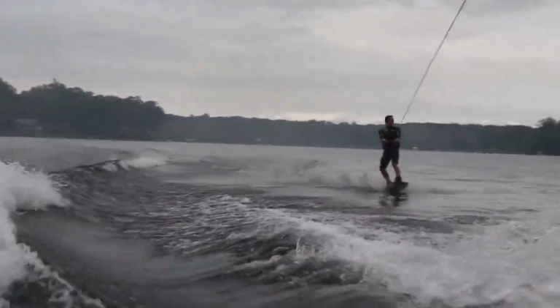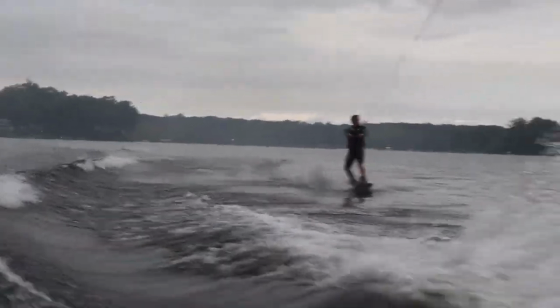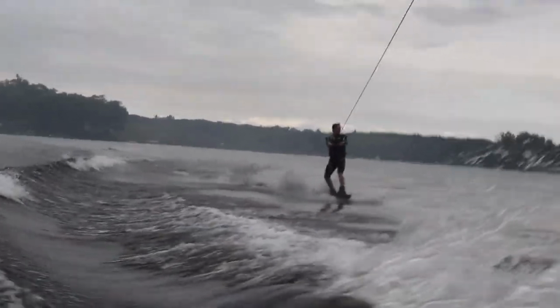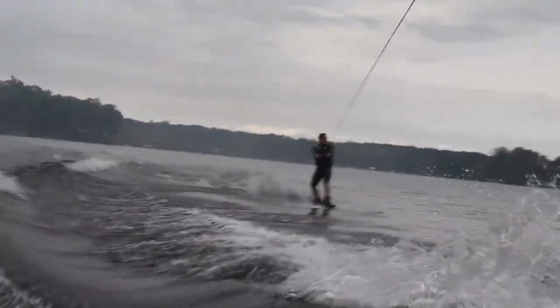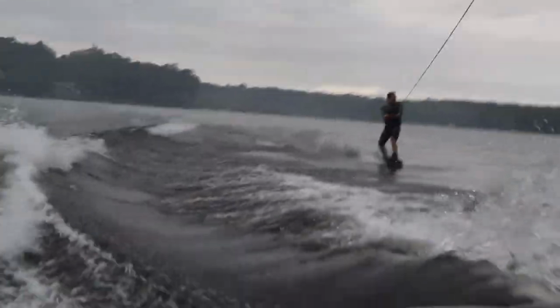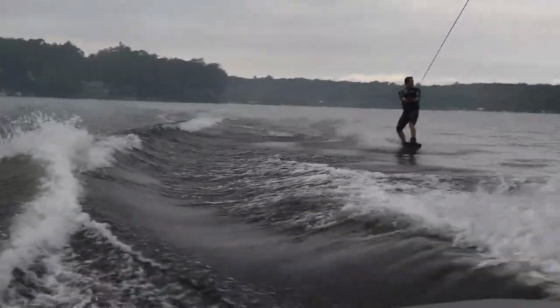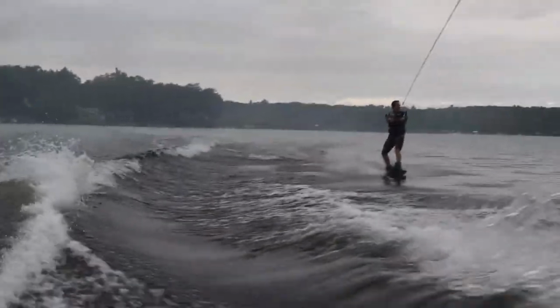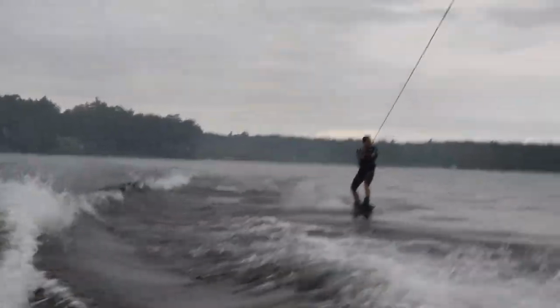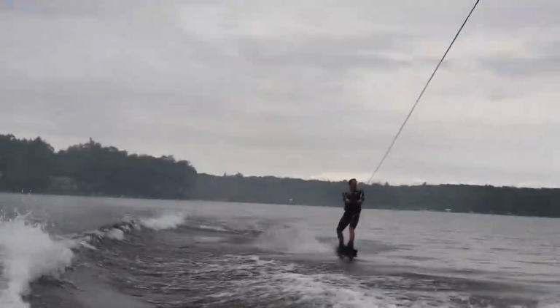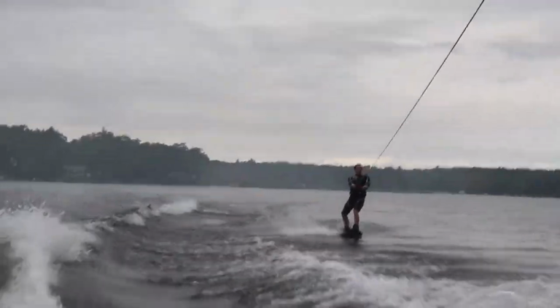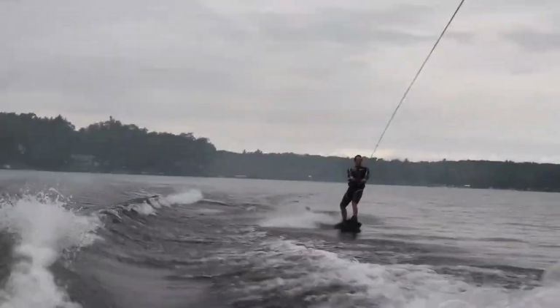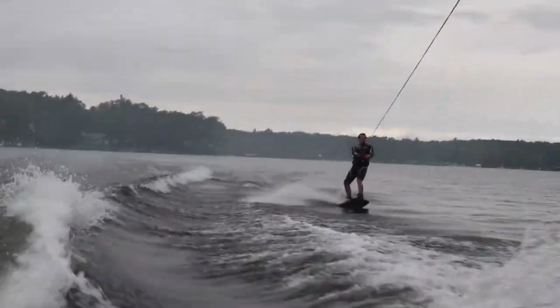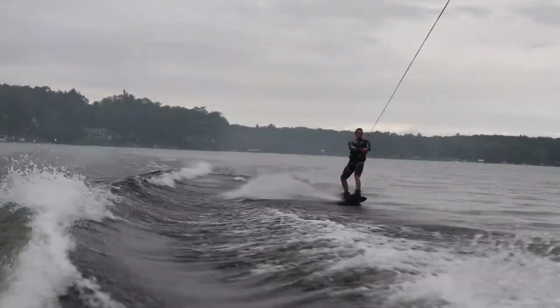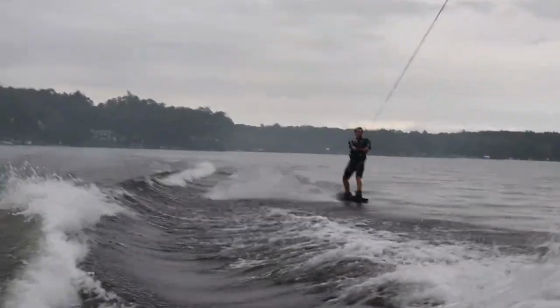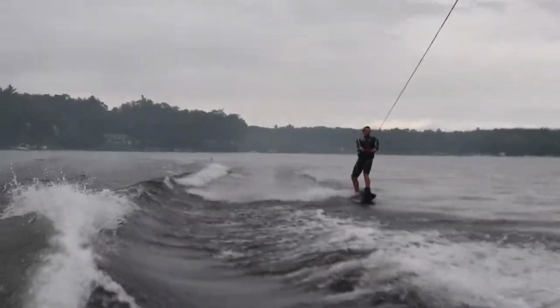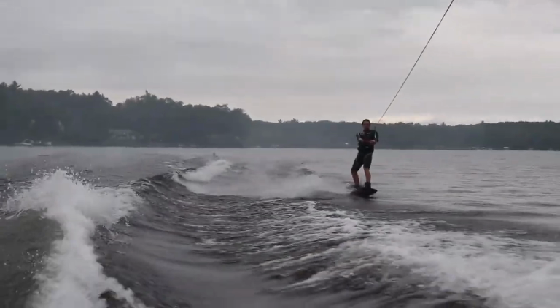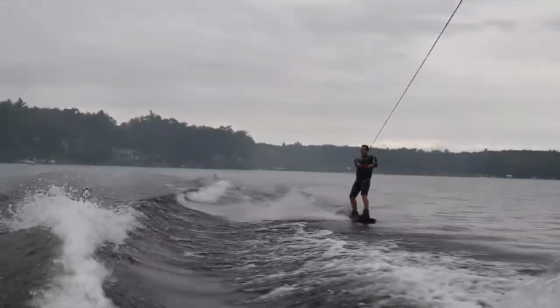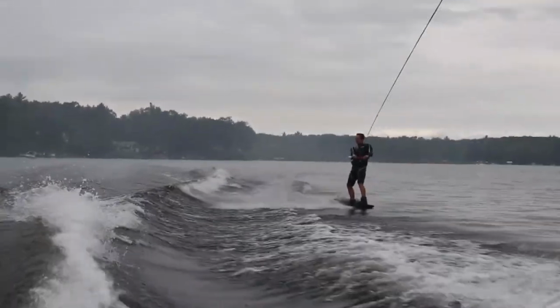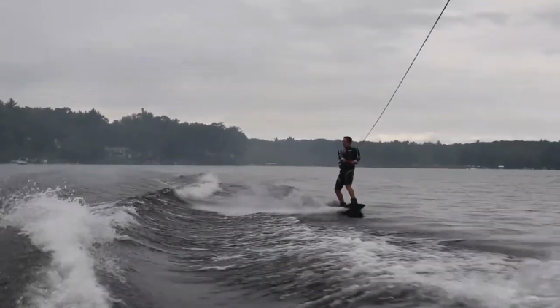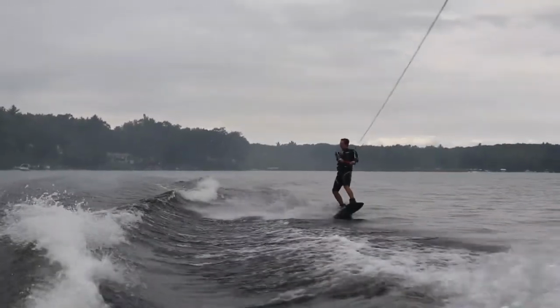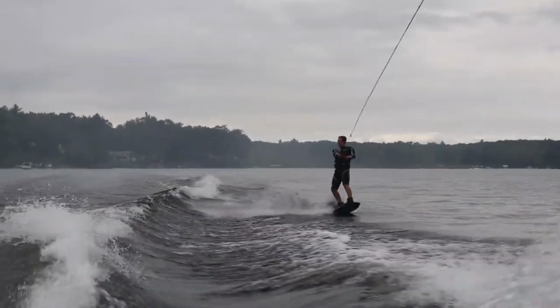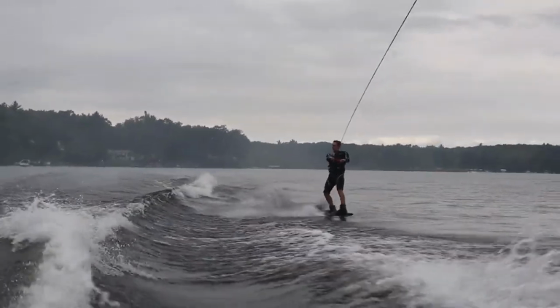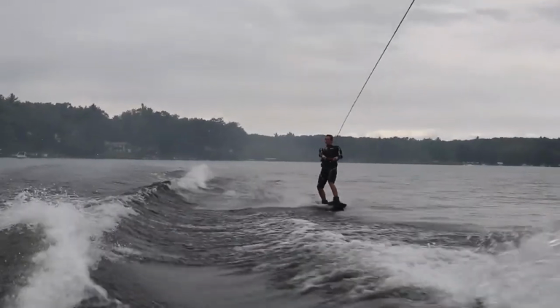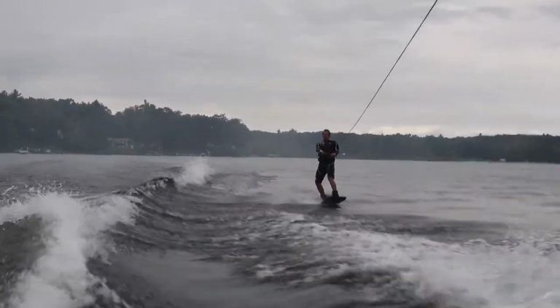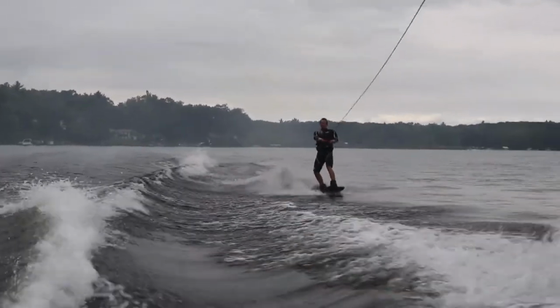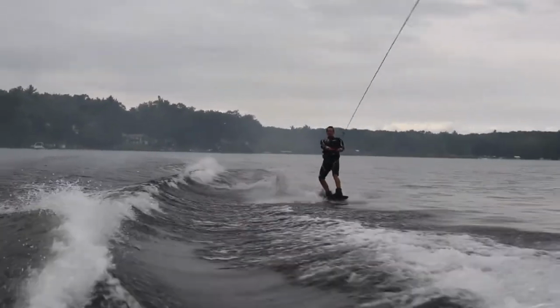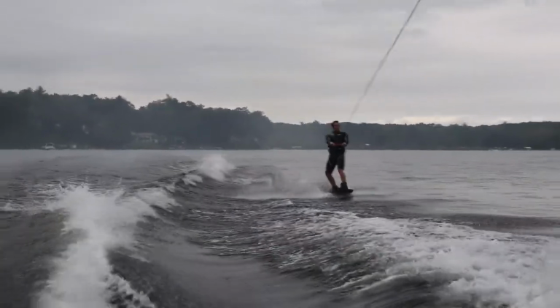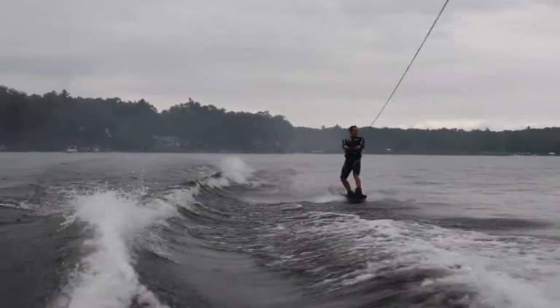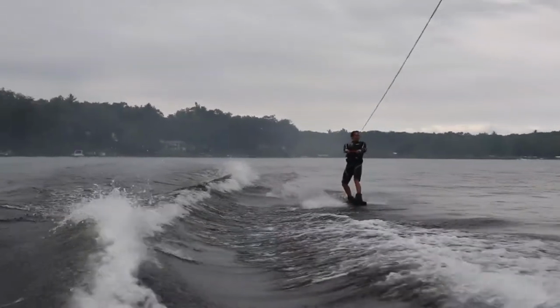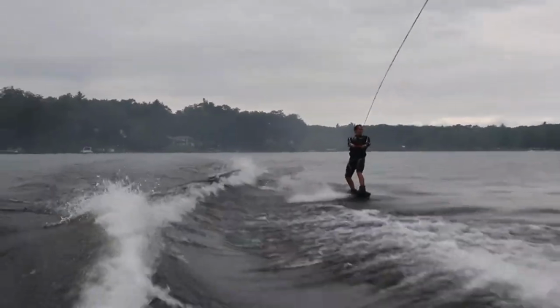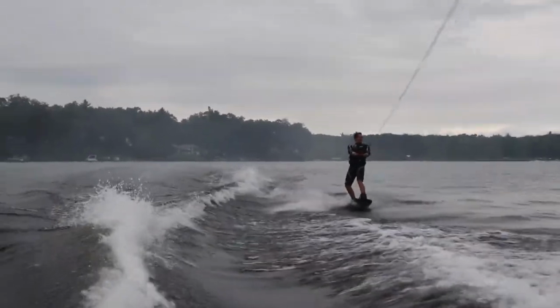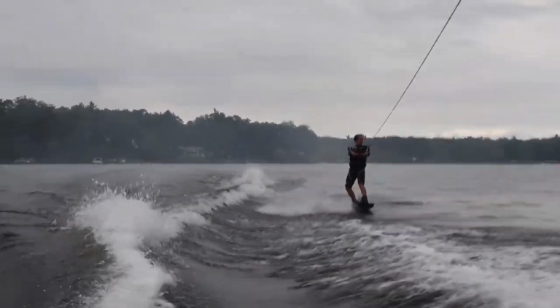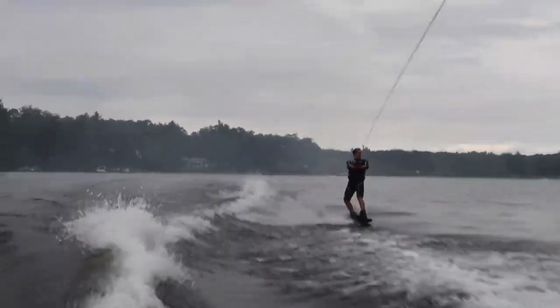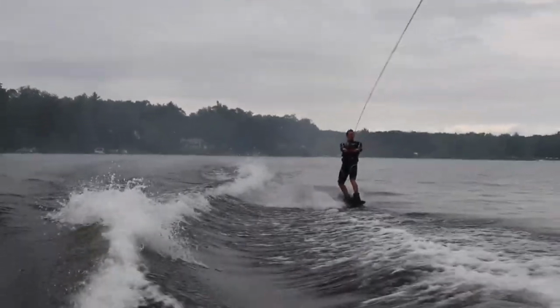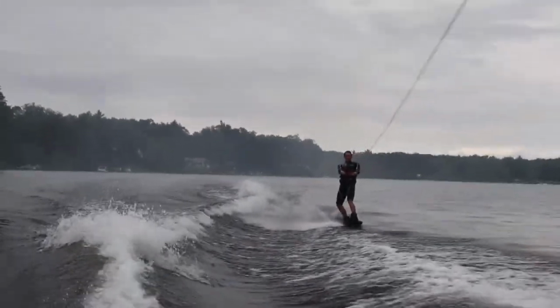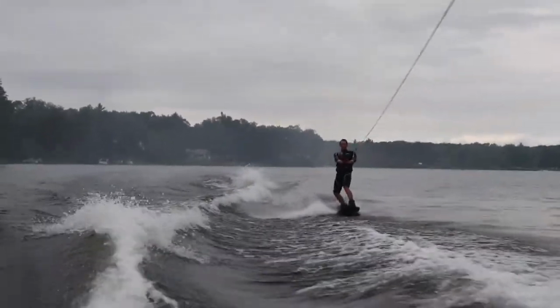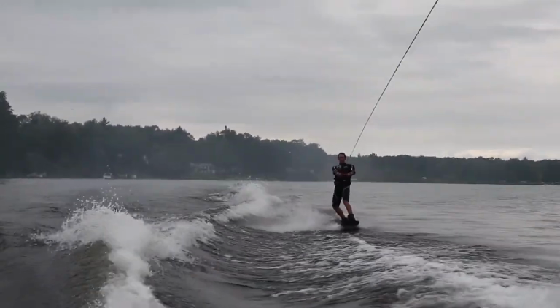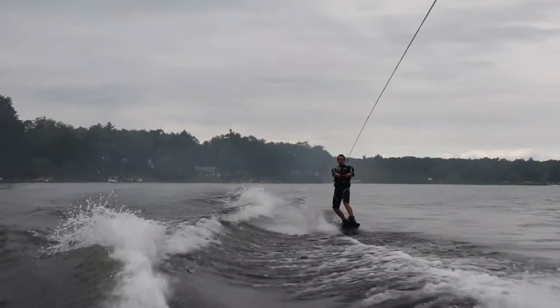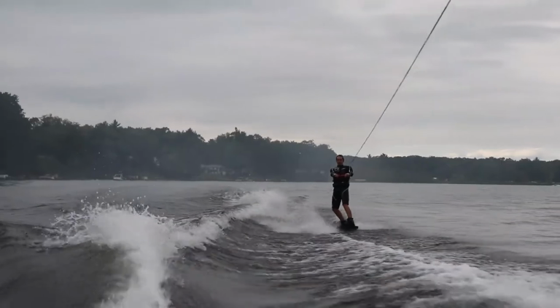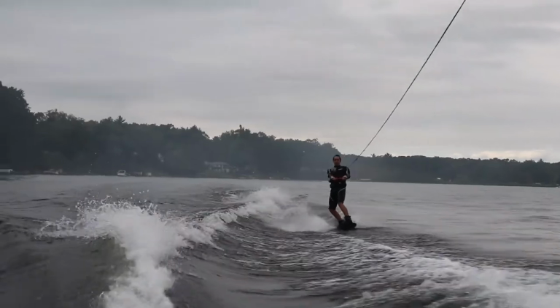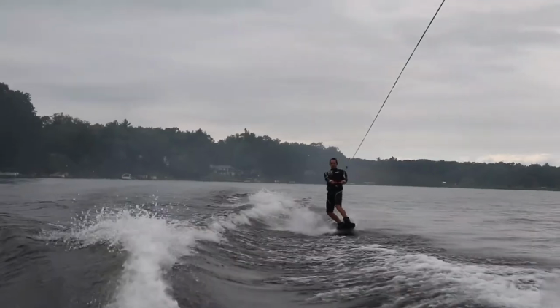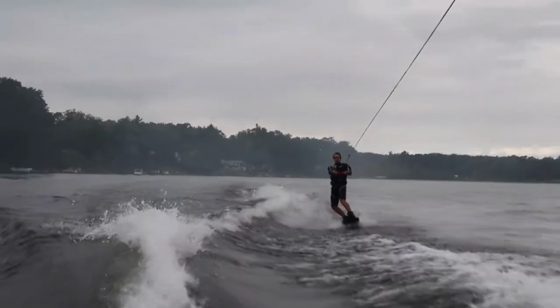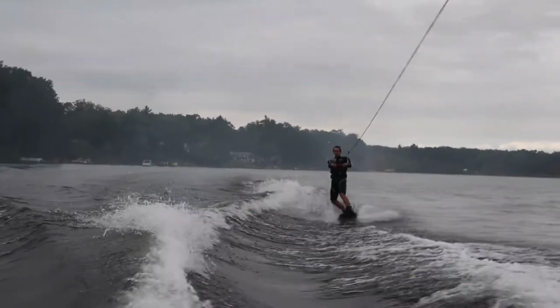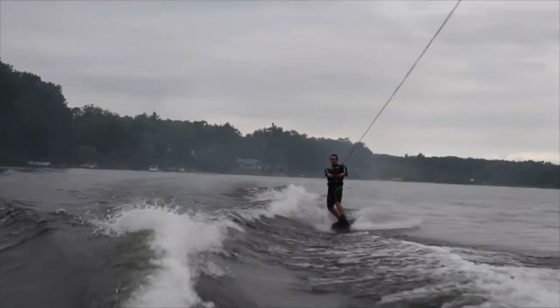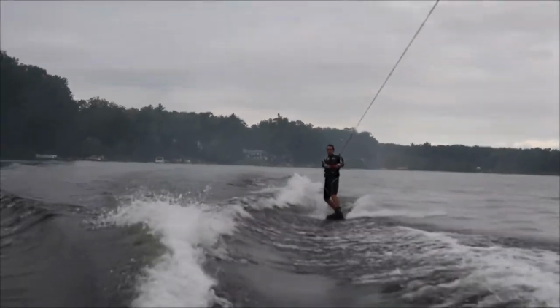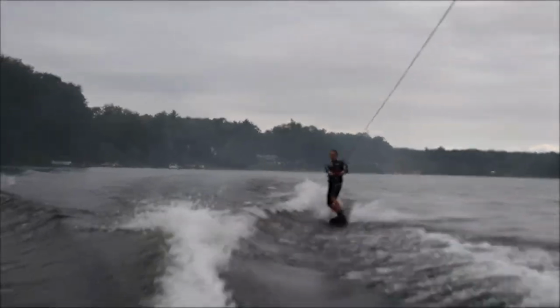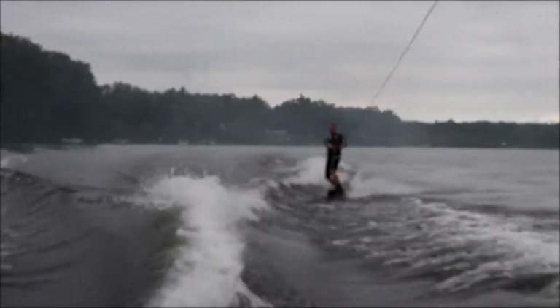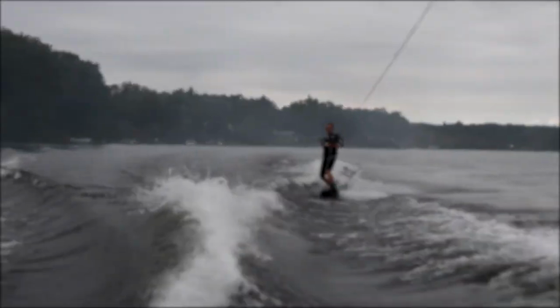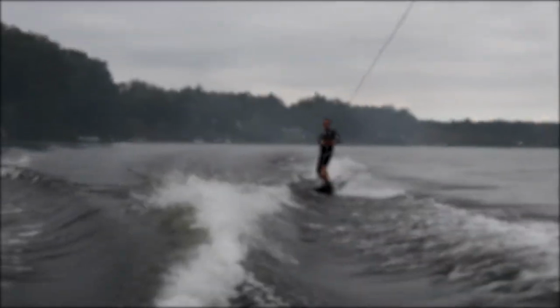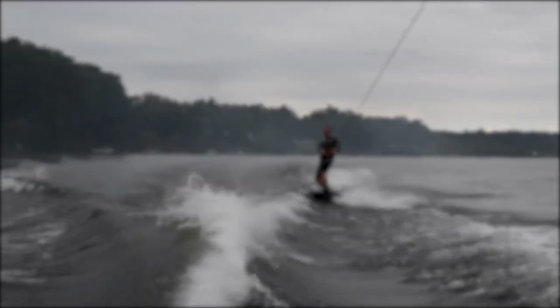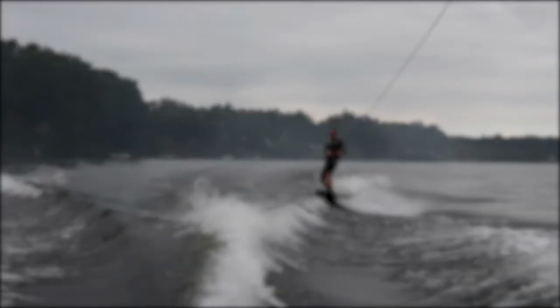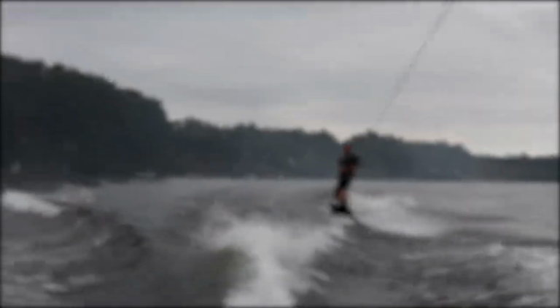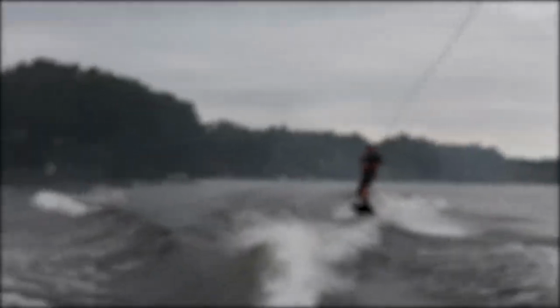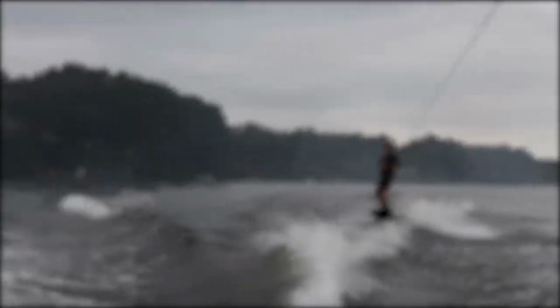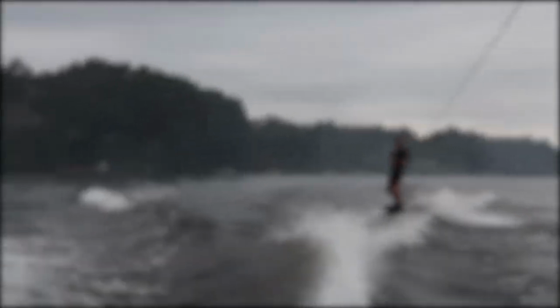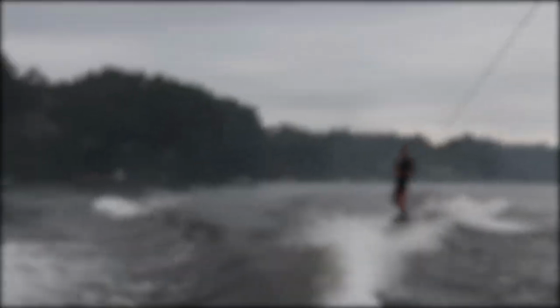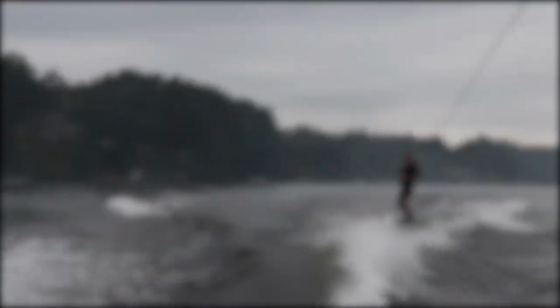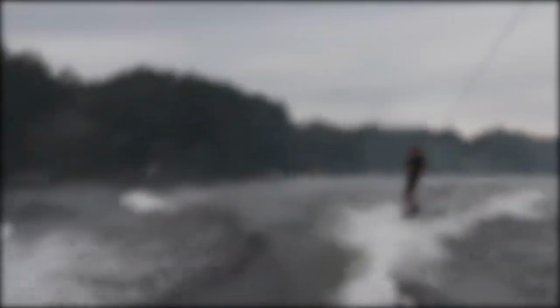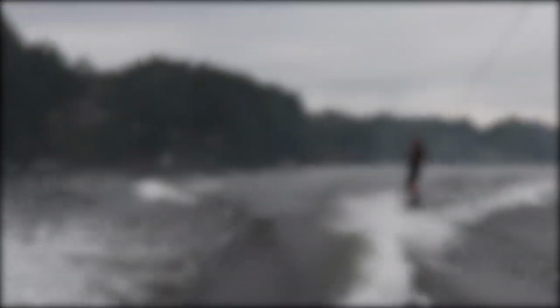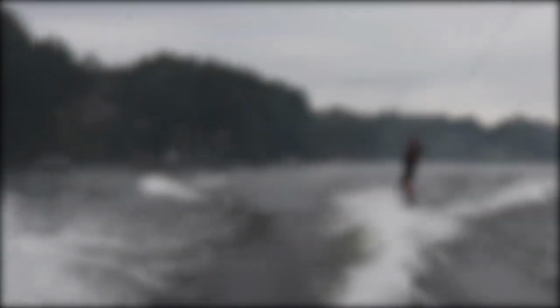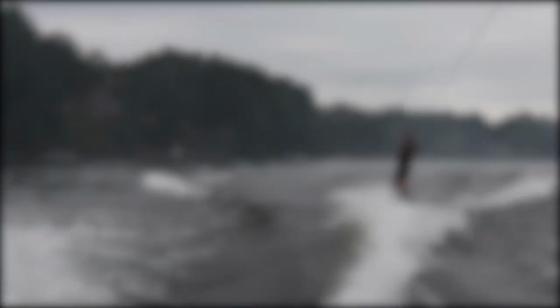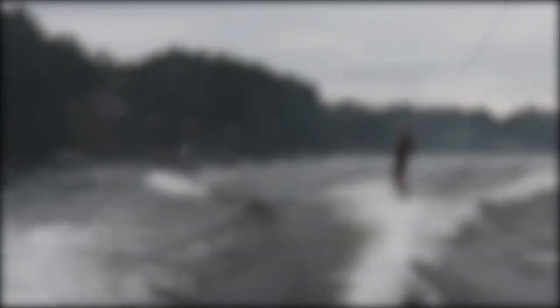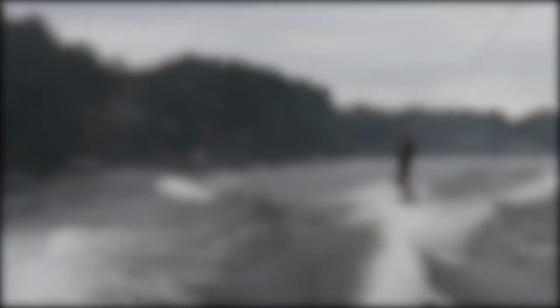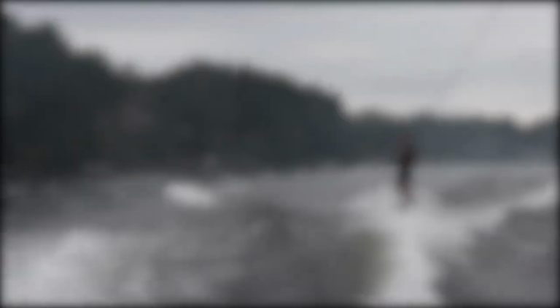Hey guys, it's Jack from Diamond Wake here, and today I will be reviewing my board, the Liquid Force FLX.